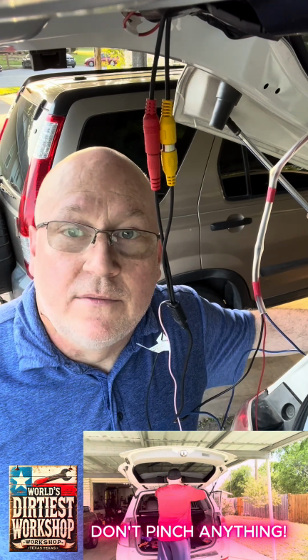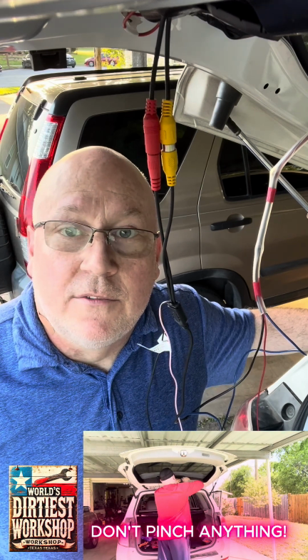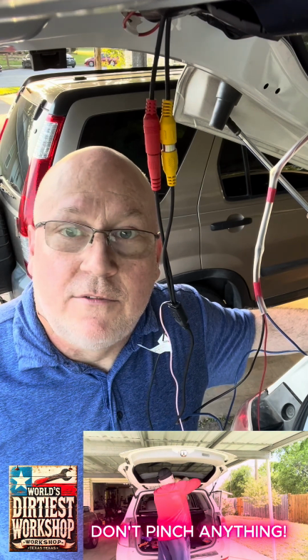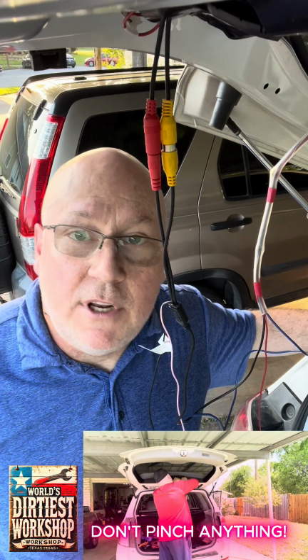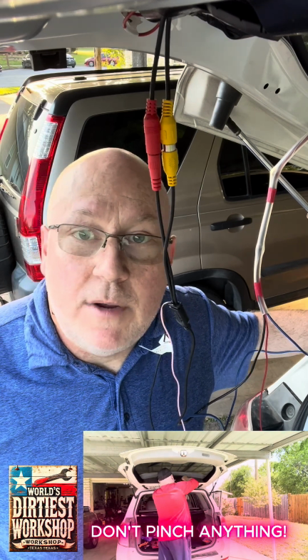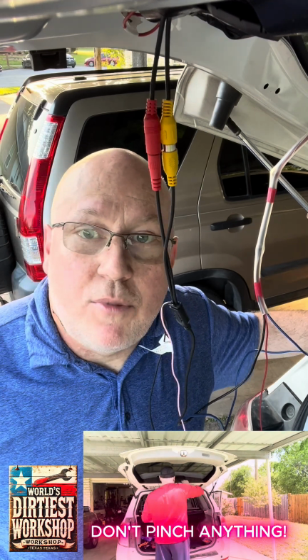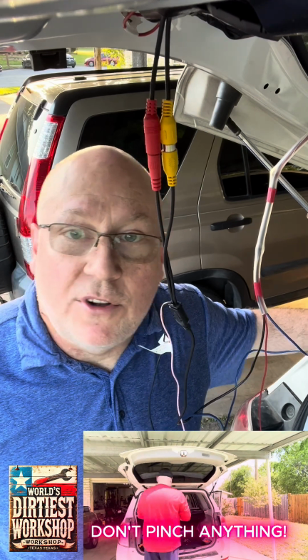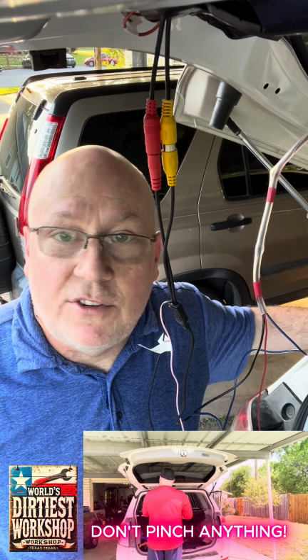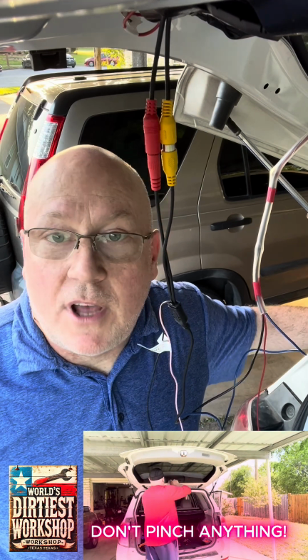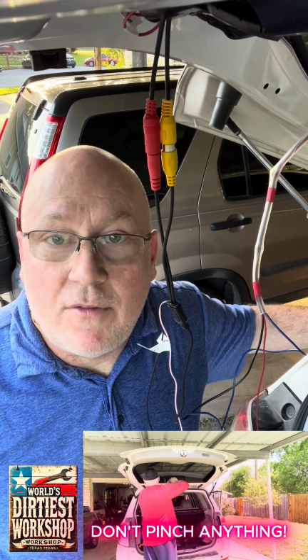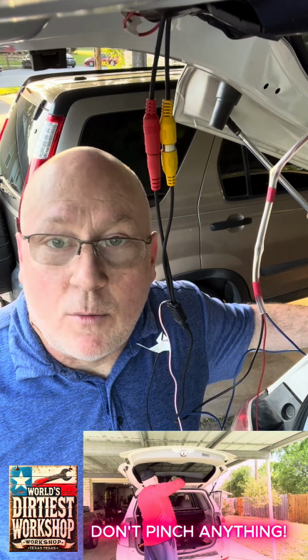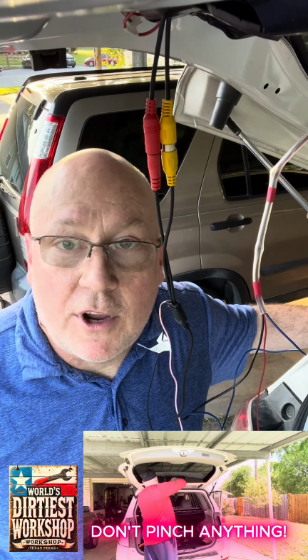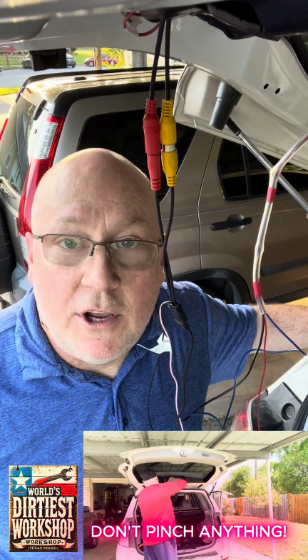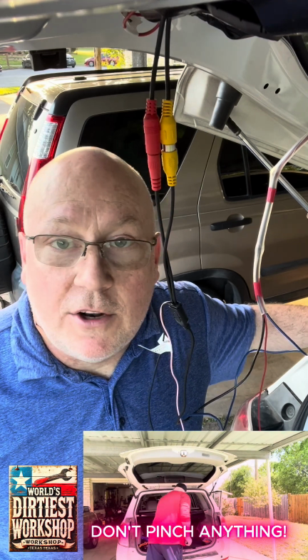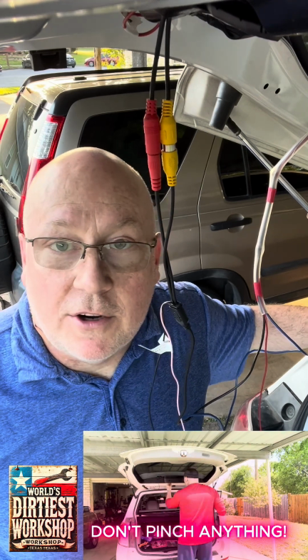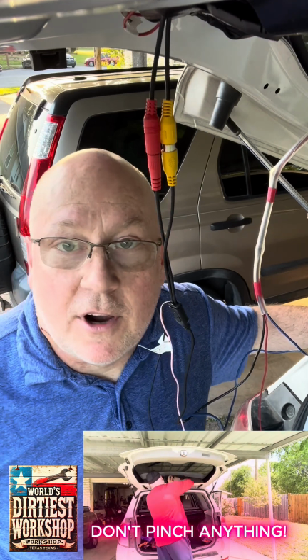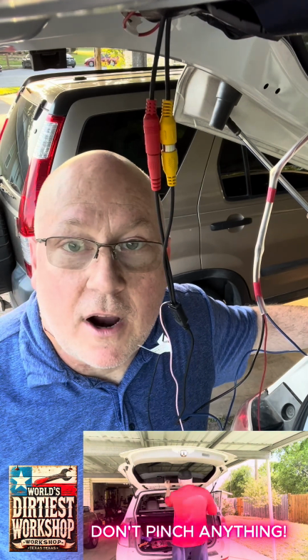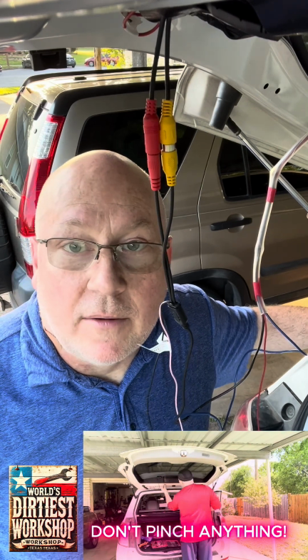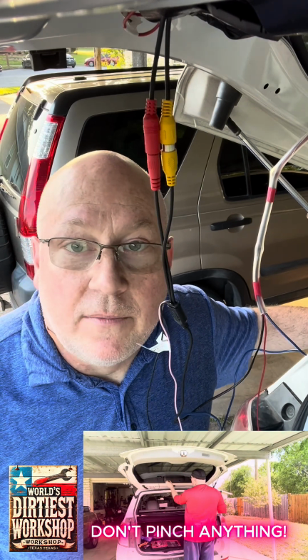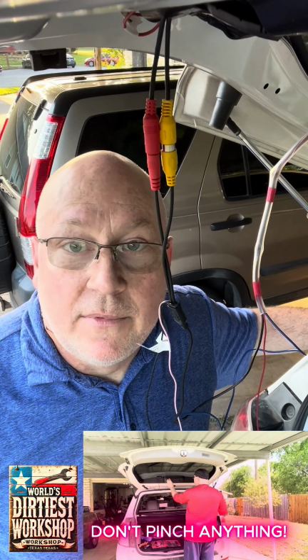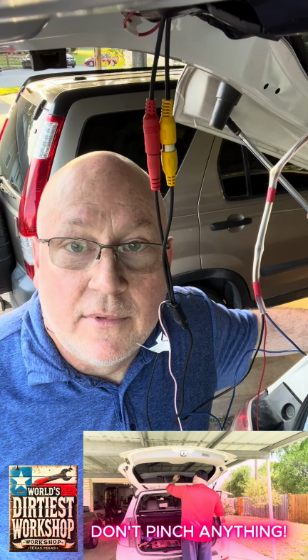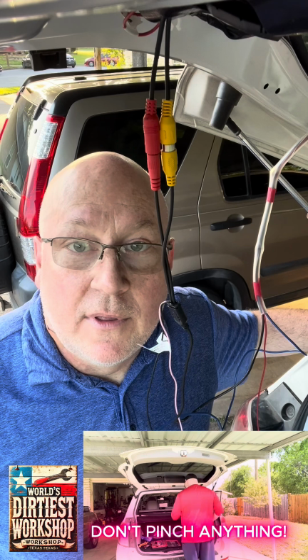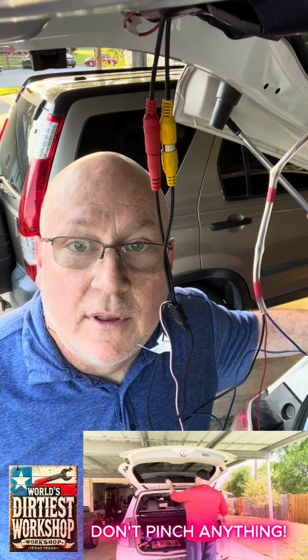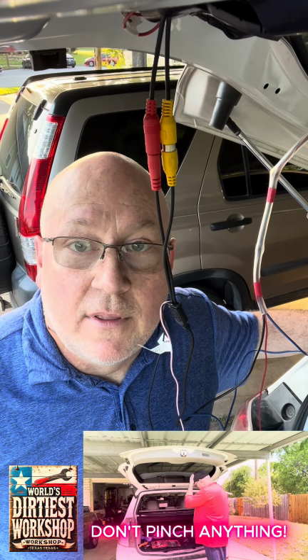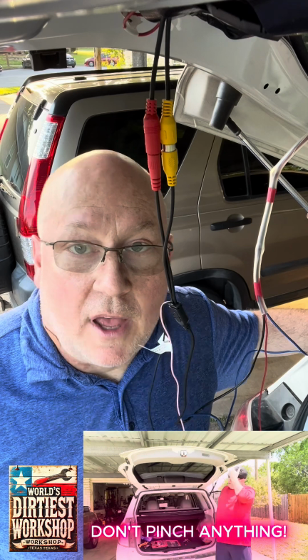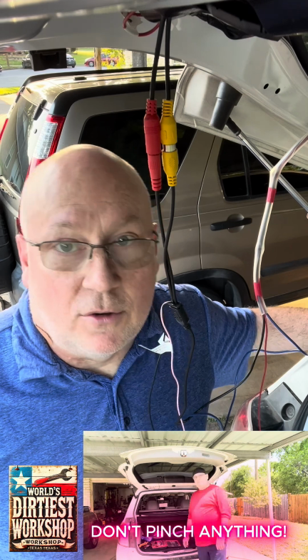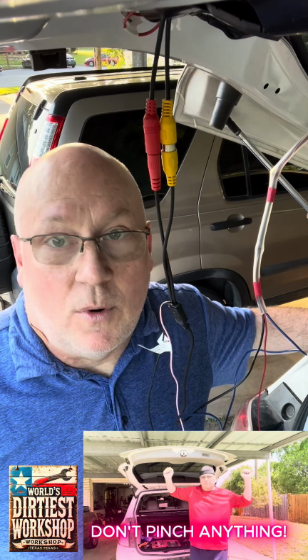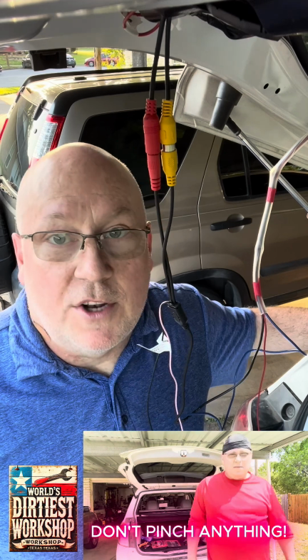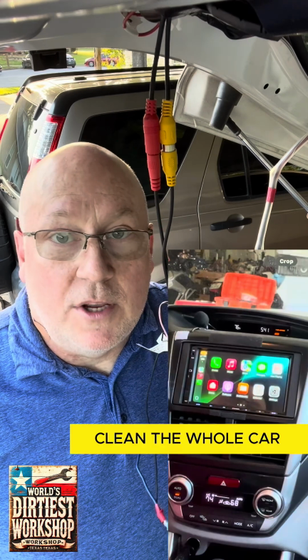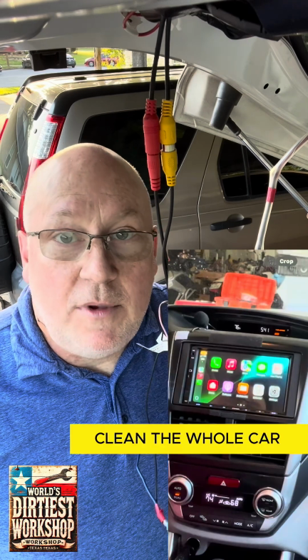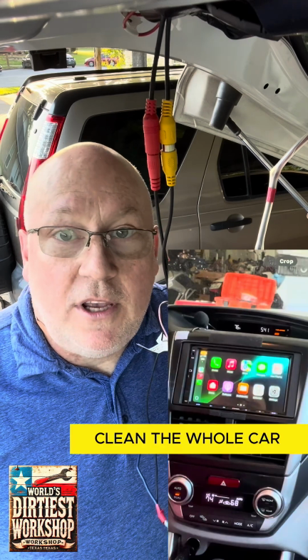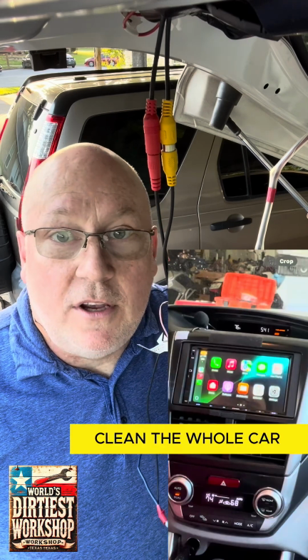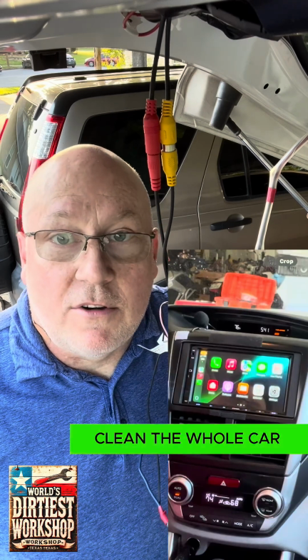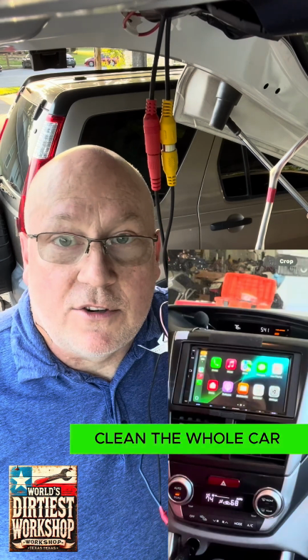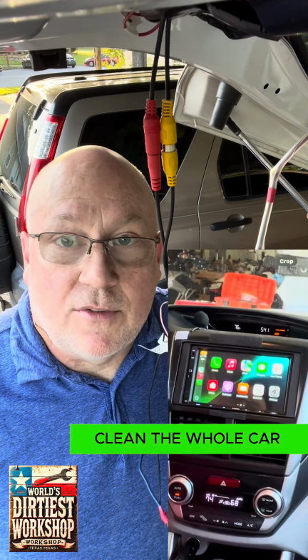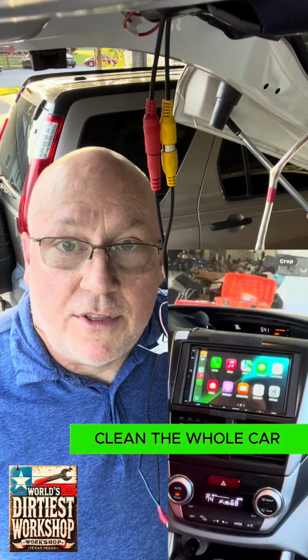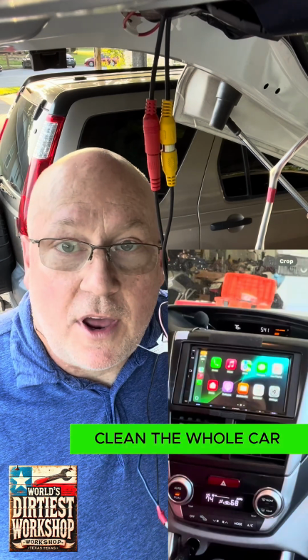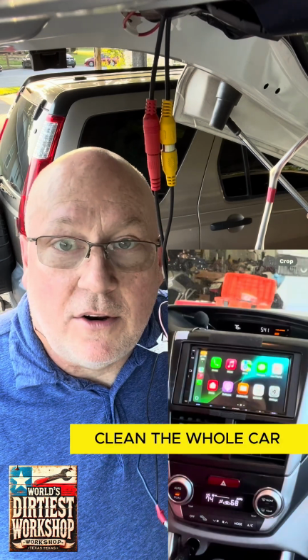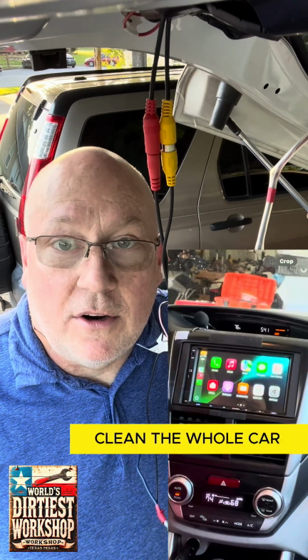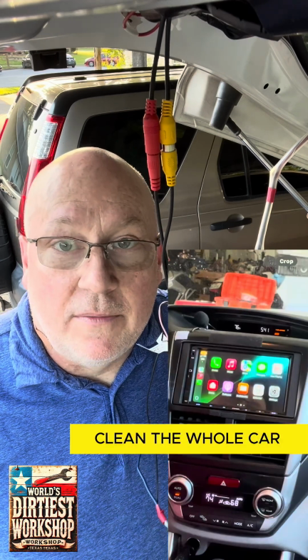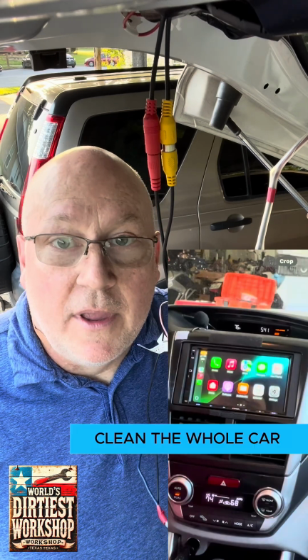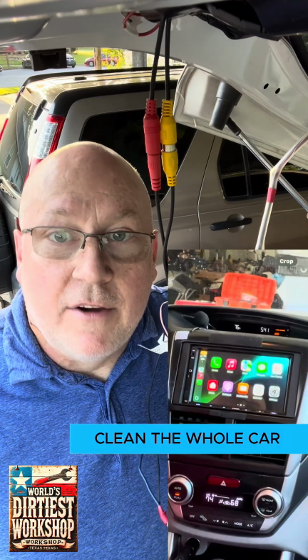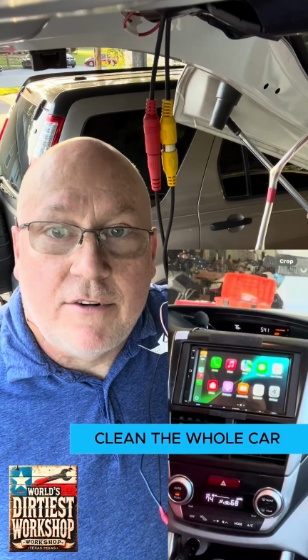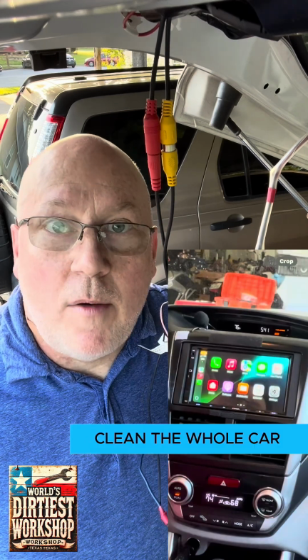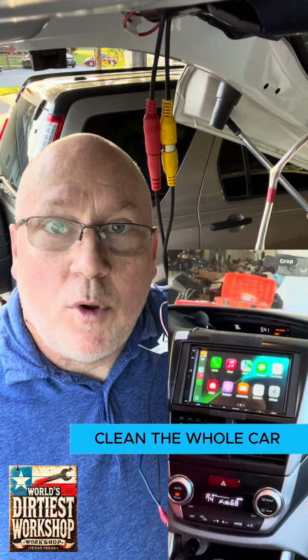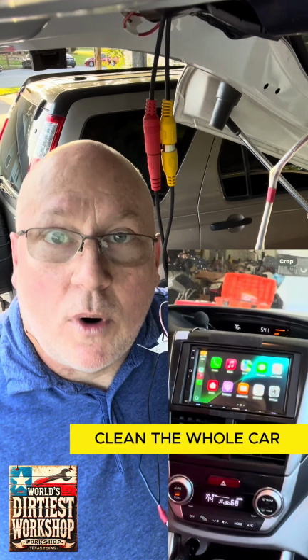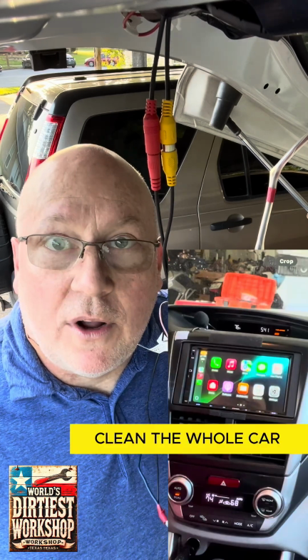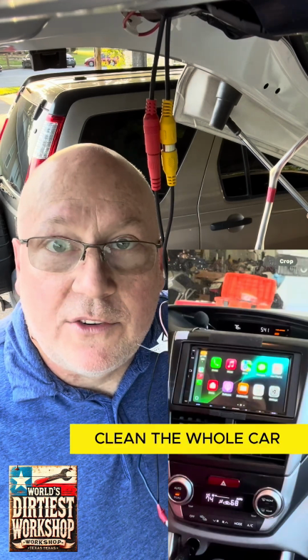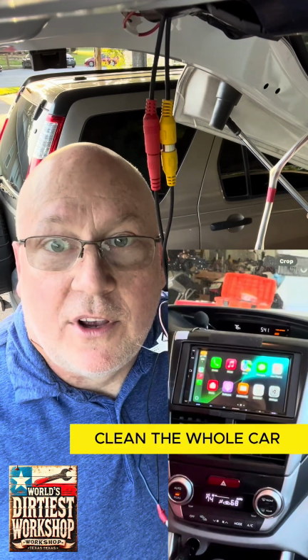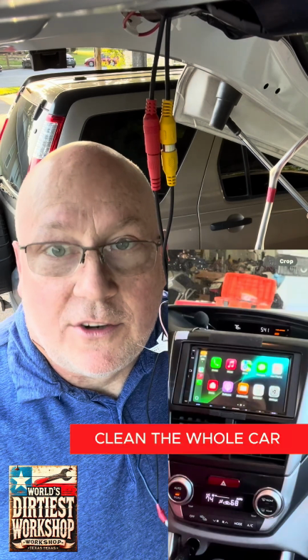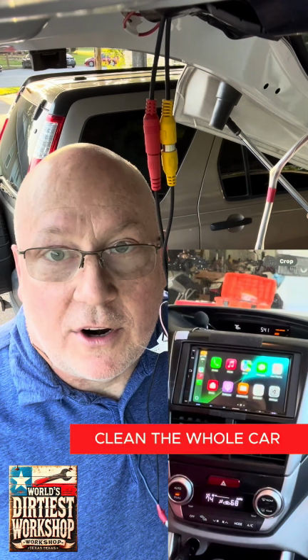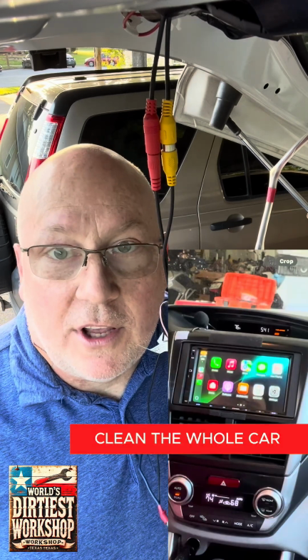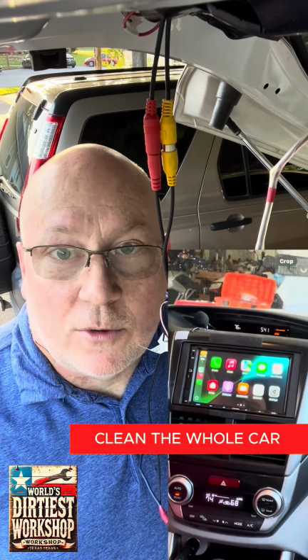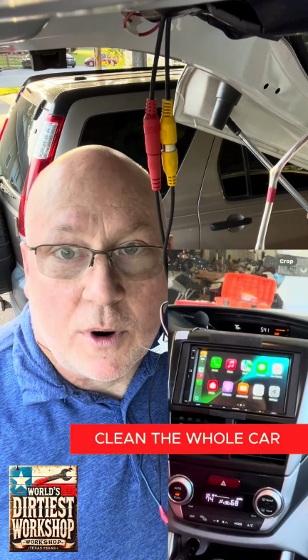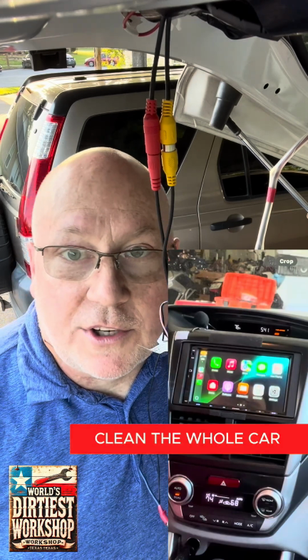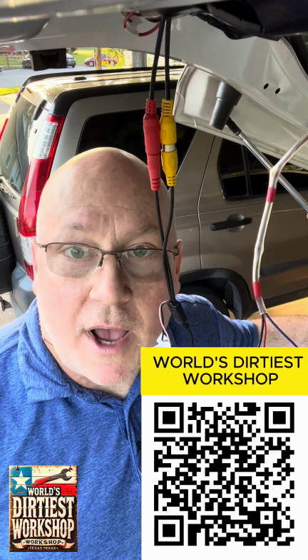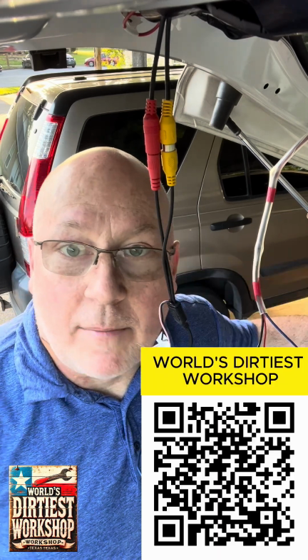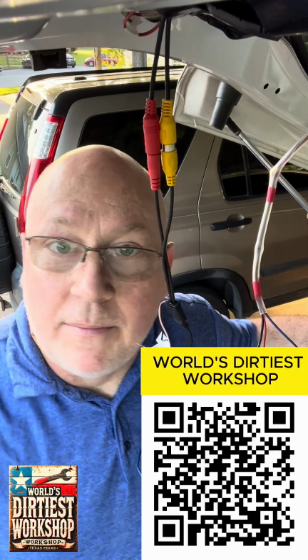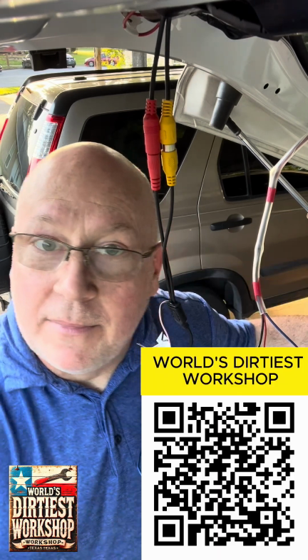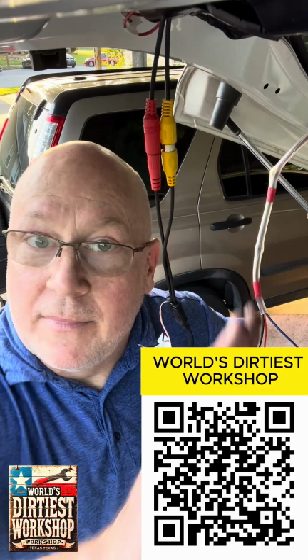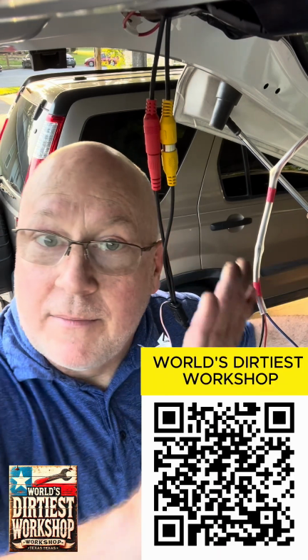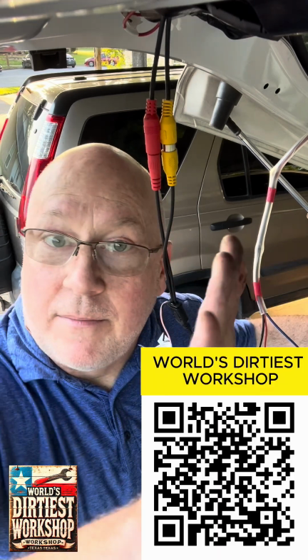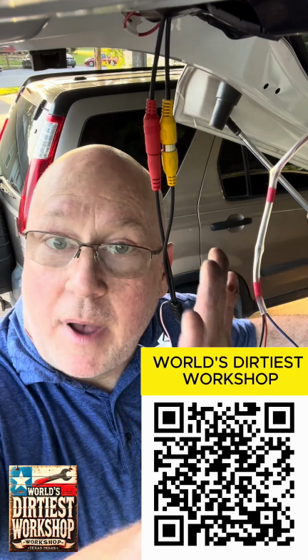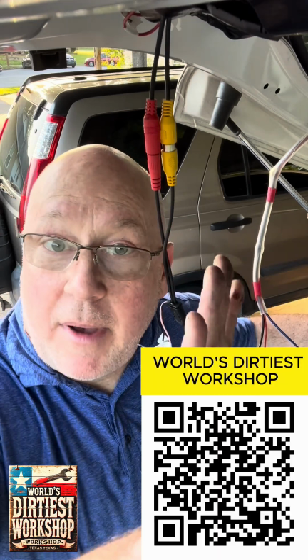Thanks for watching me, Christopher Thunder, from the World's Dirtiest Workshop. Bye-bye.